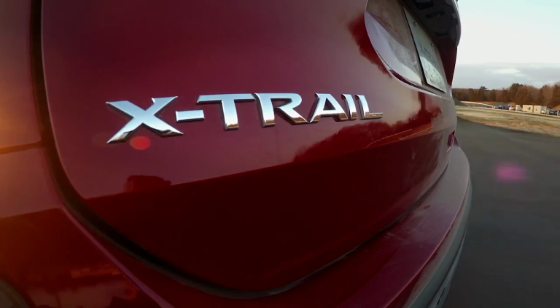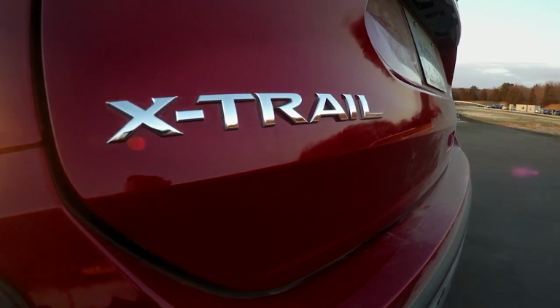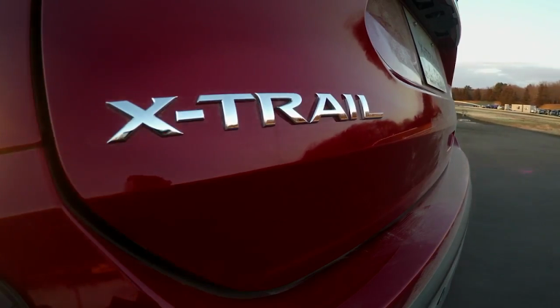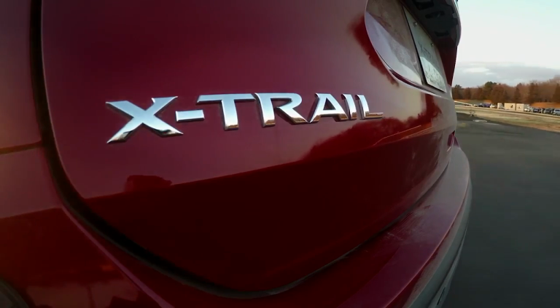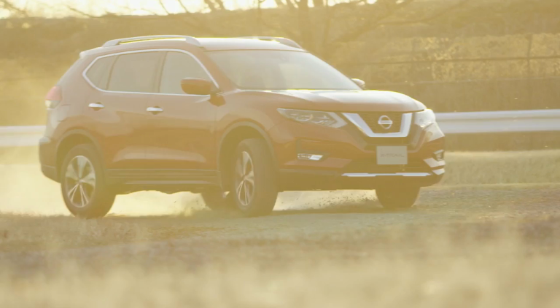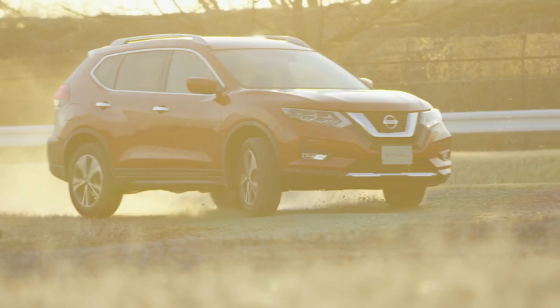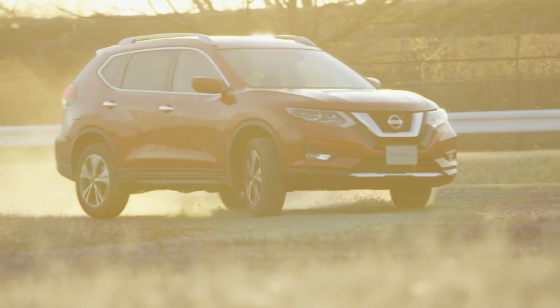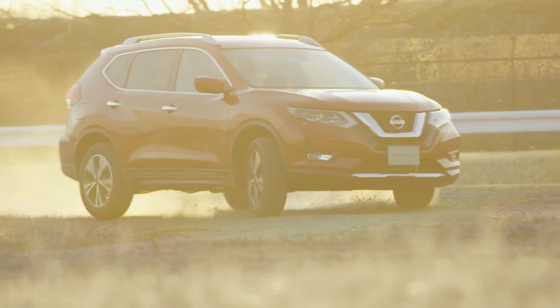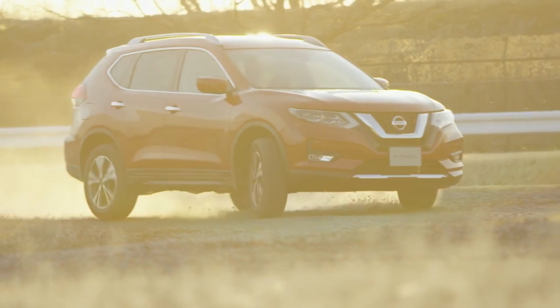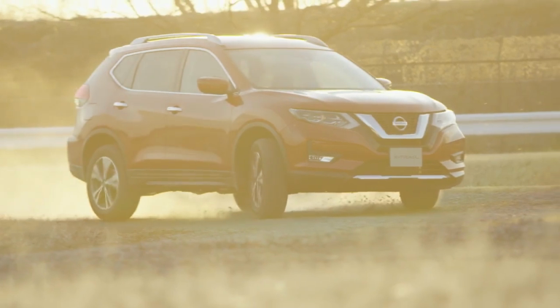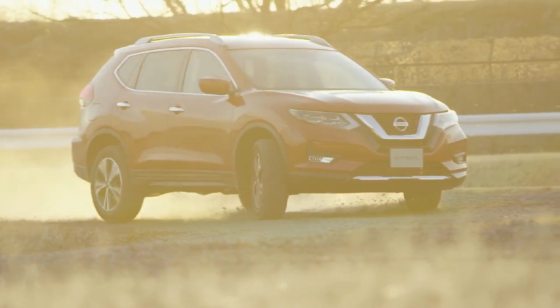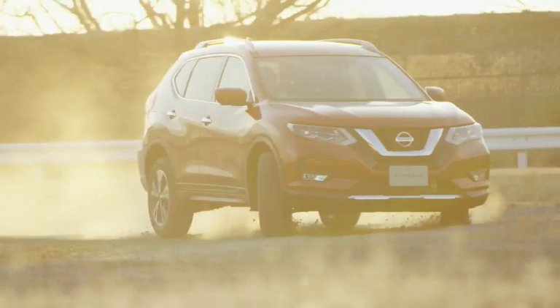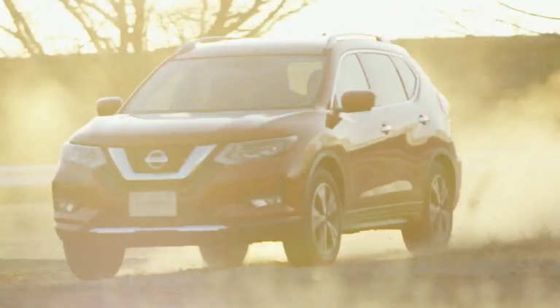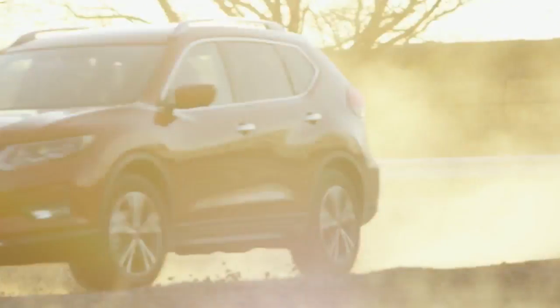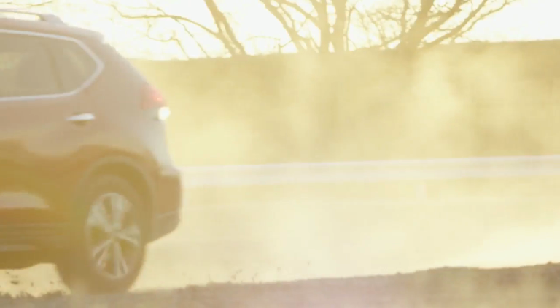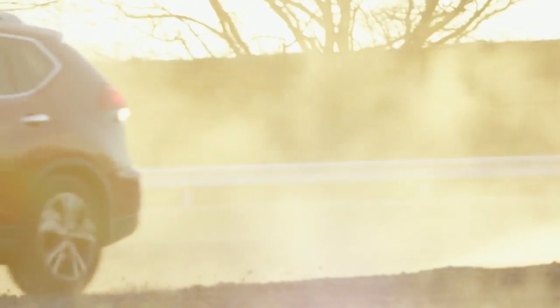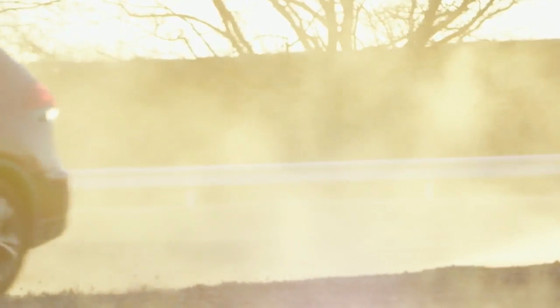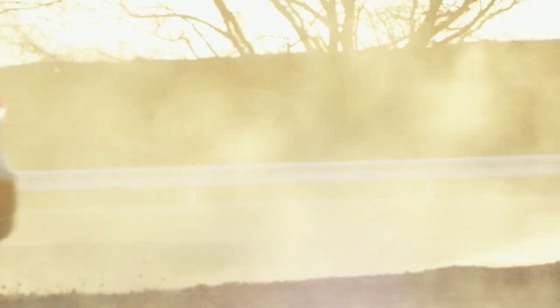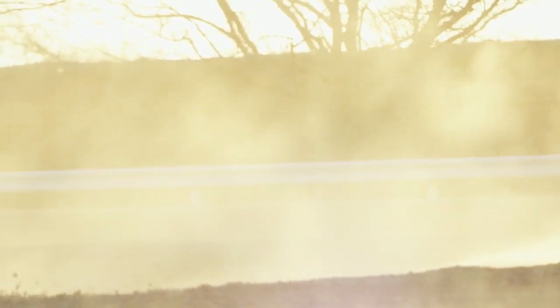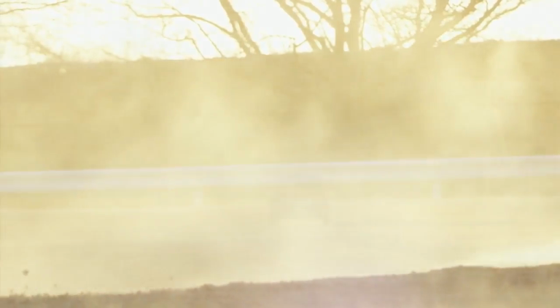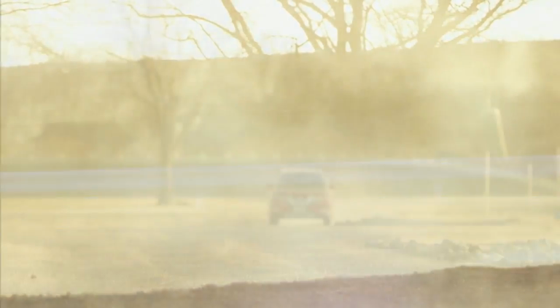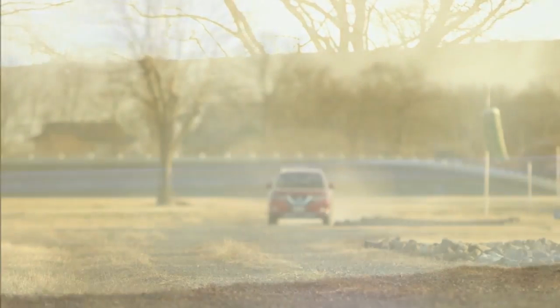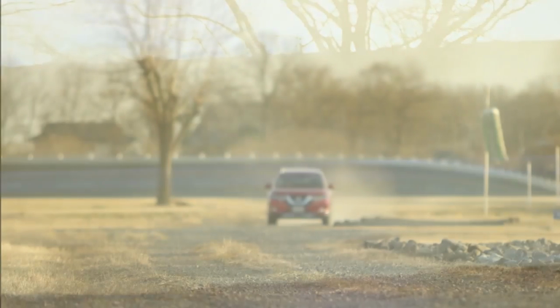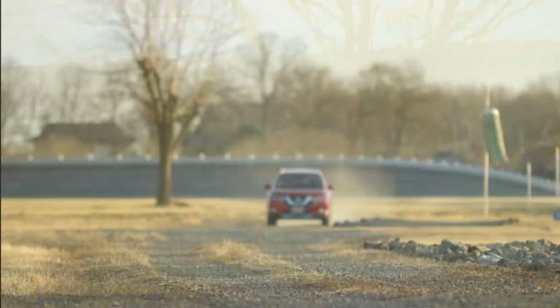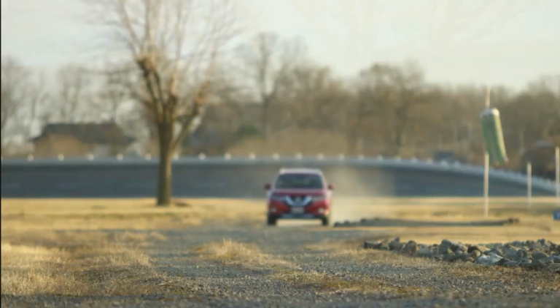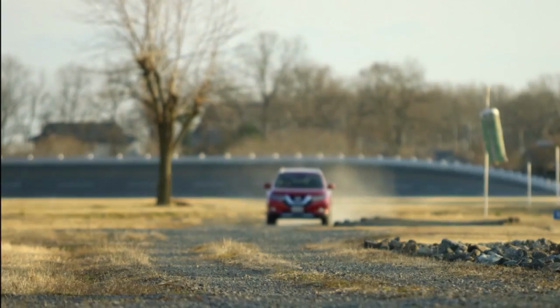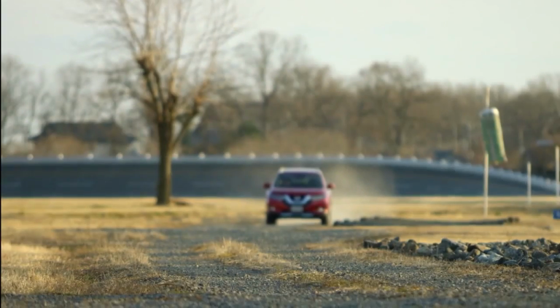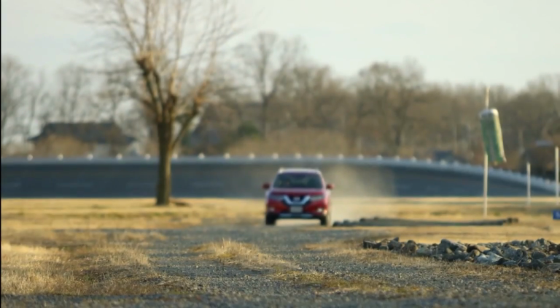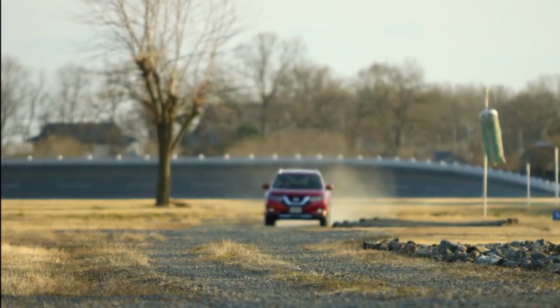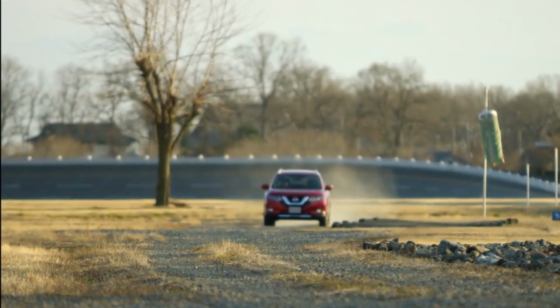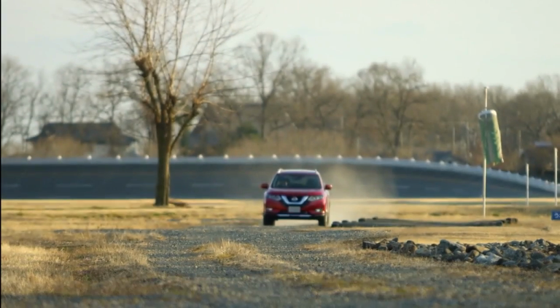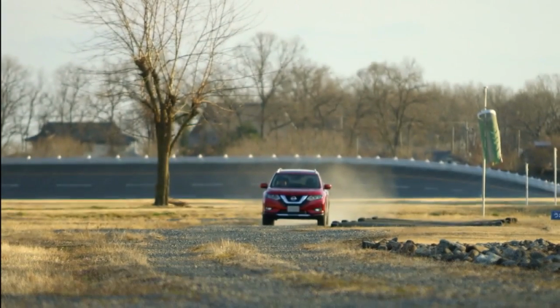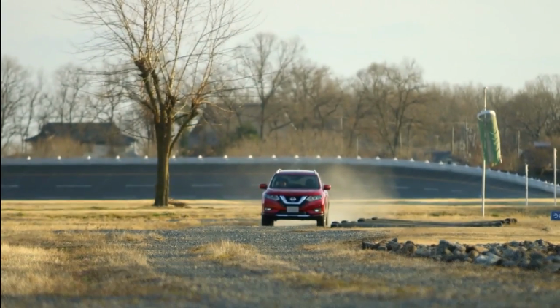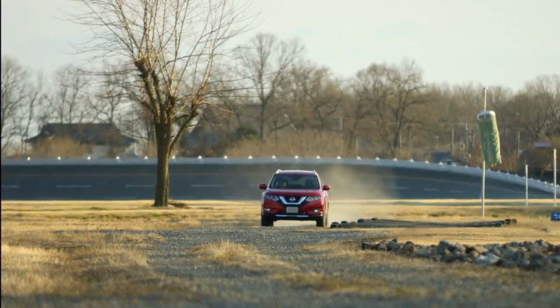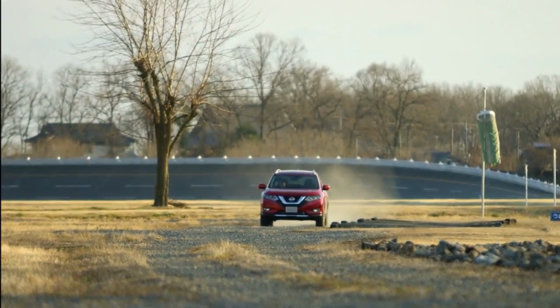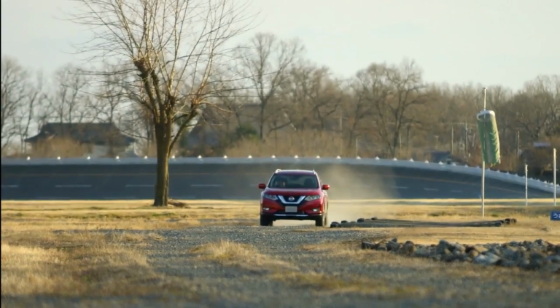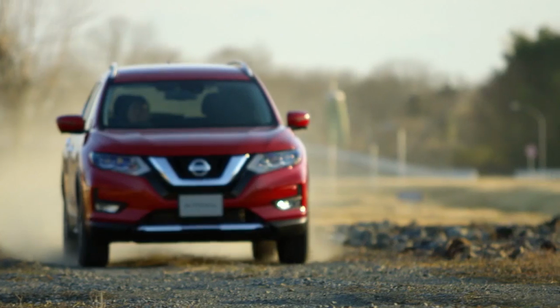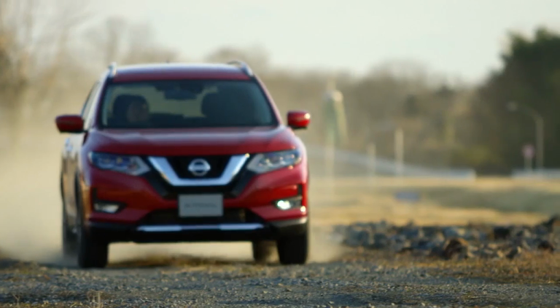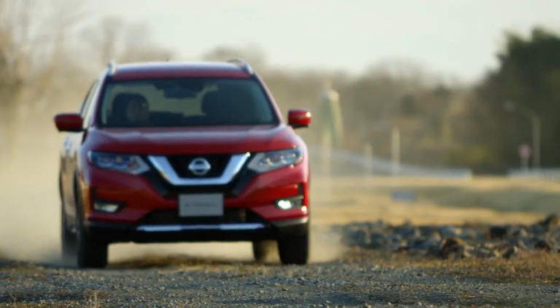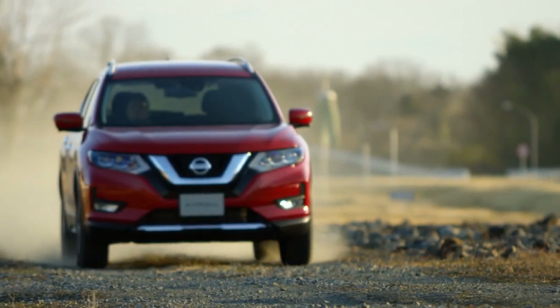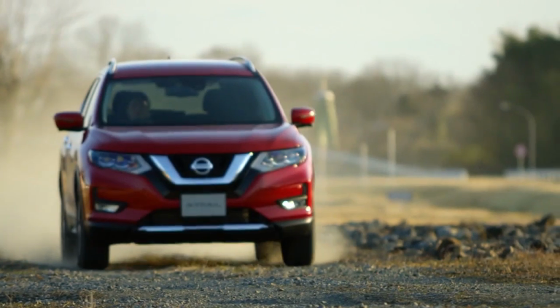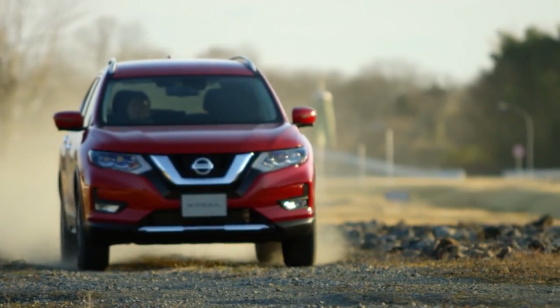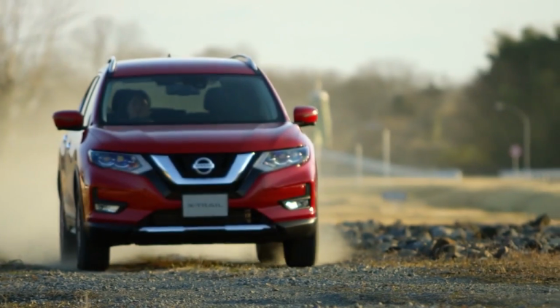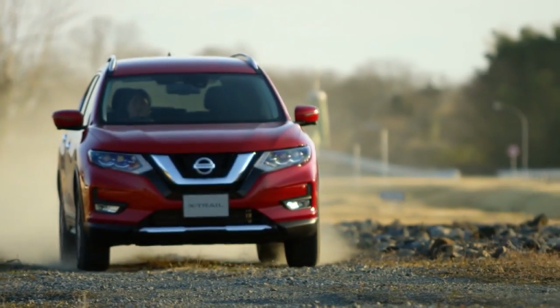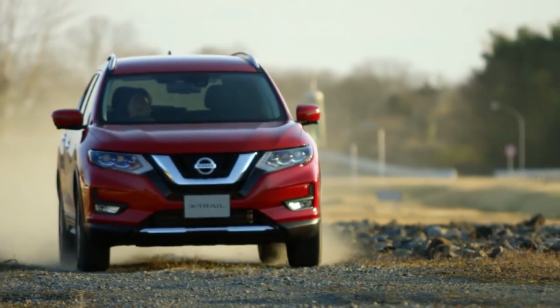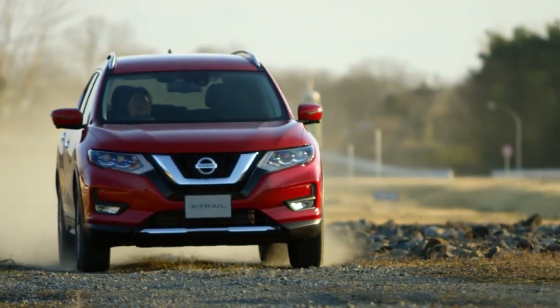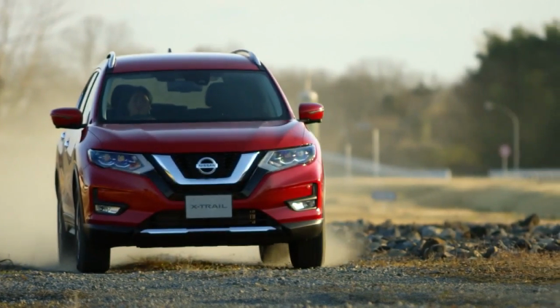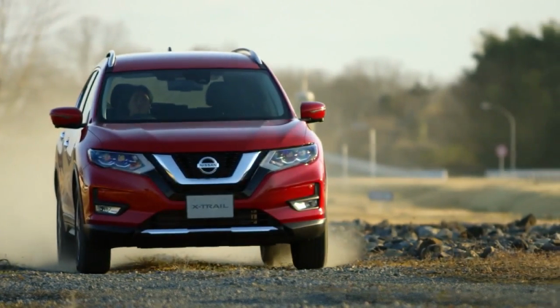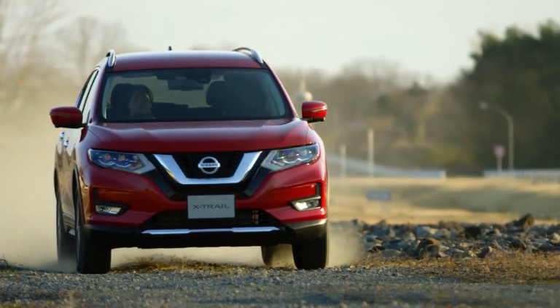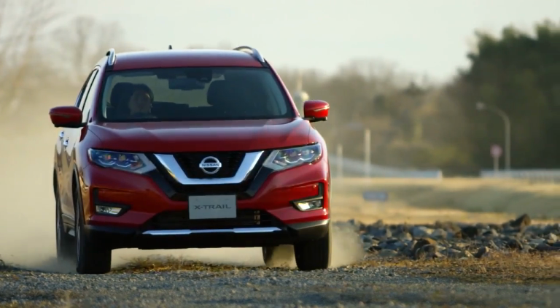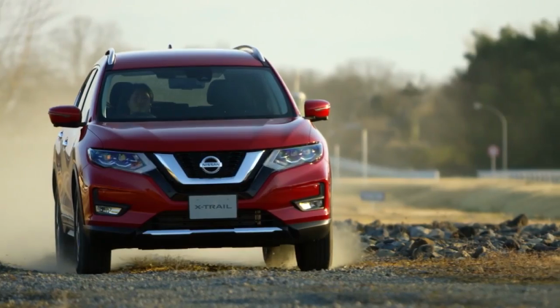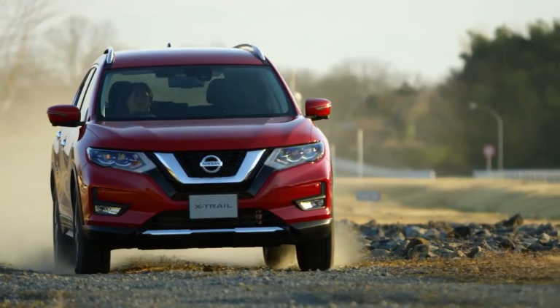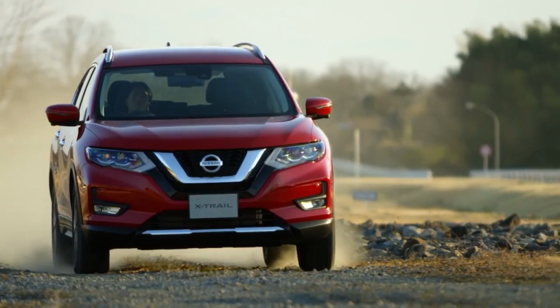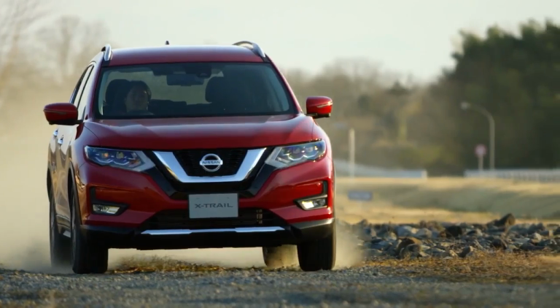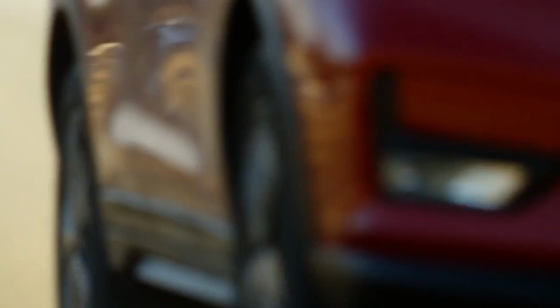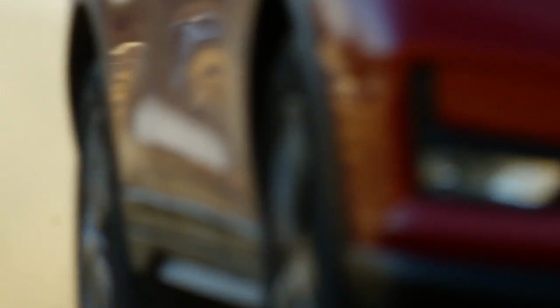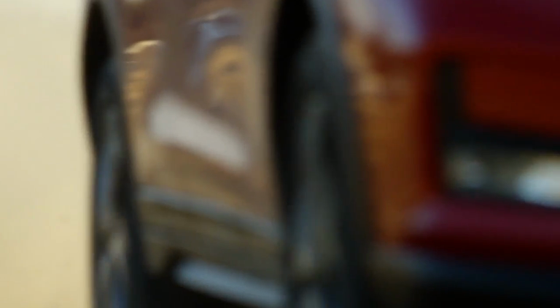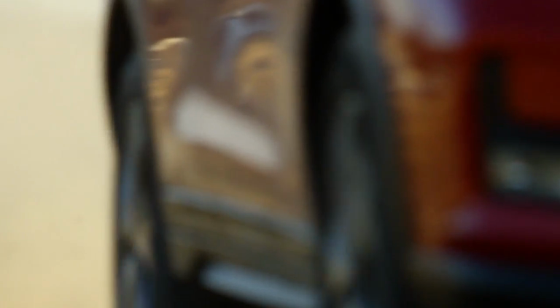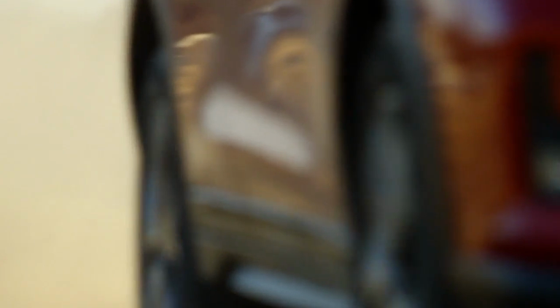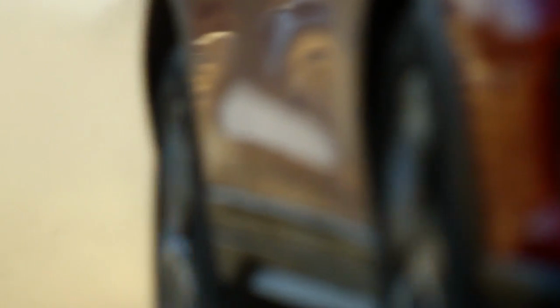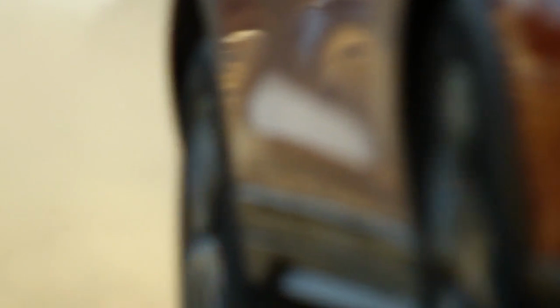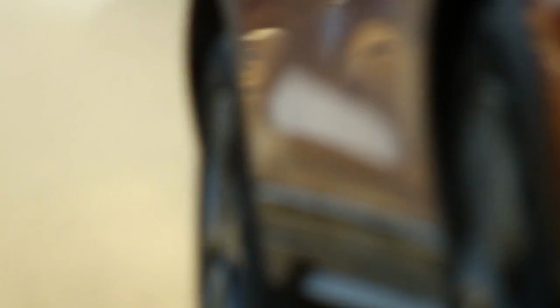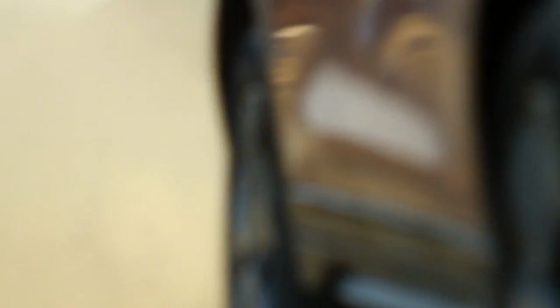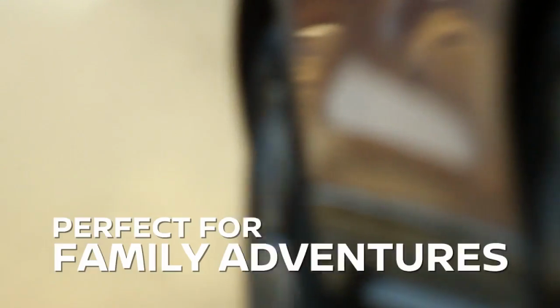For family adventures, the X-Trail continues to redefine the crossover segment.